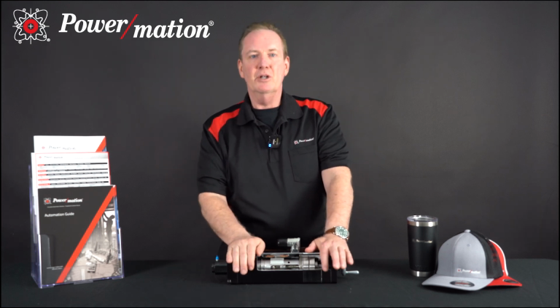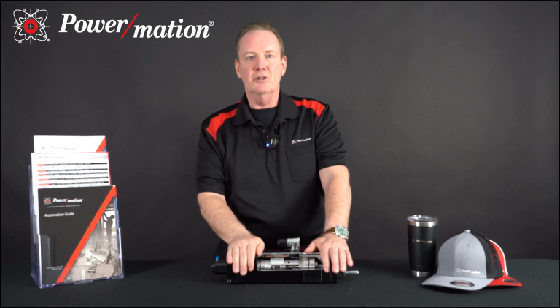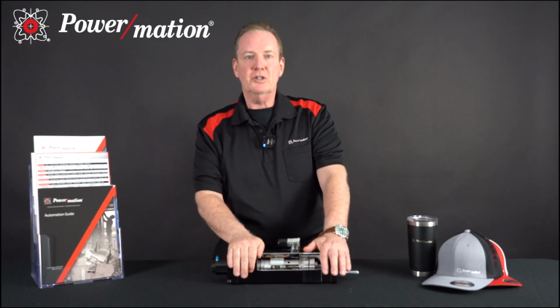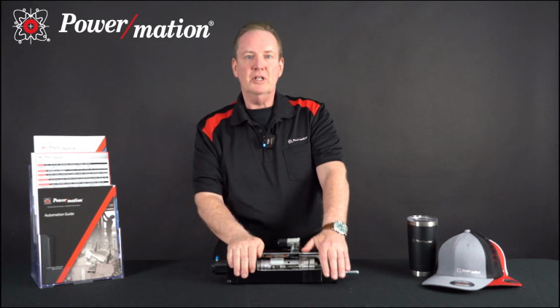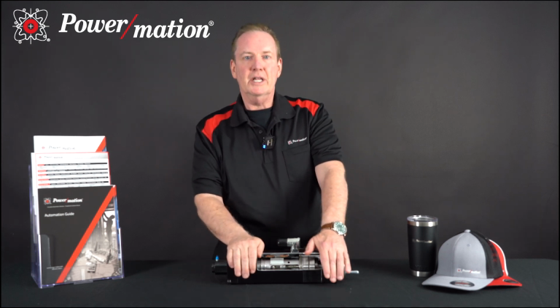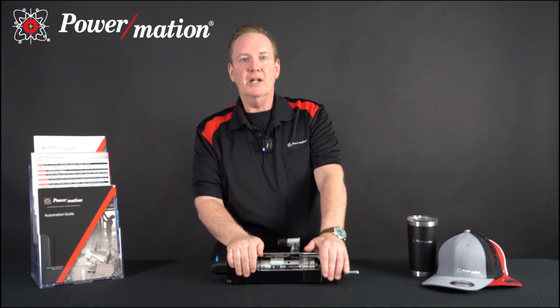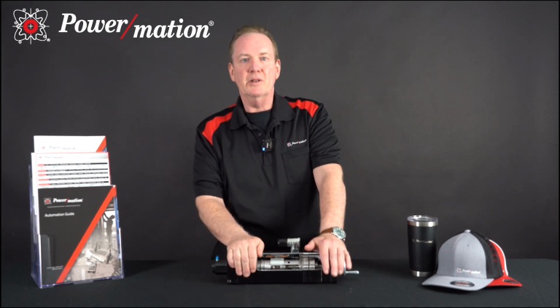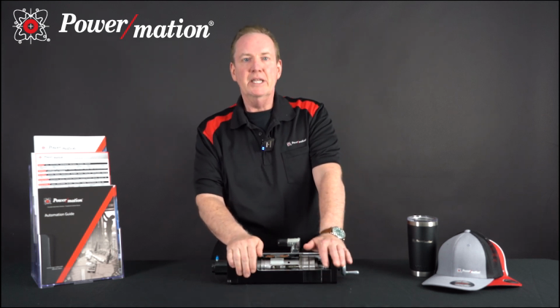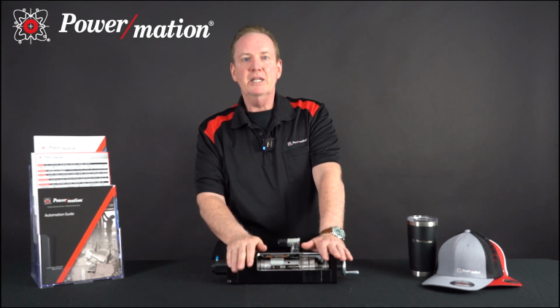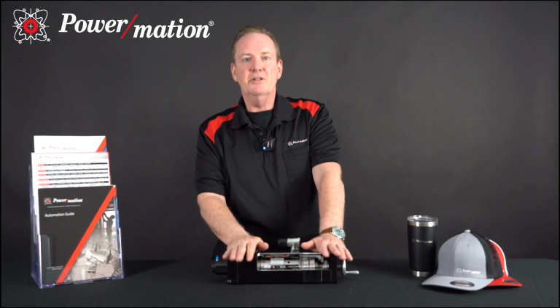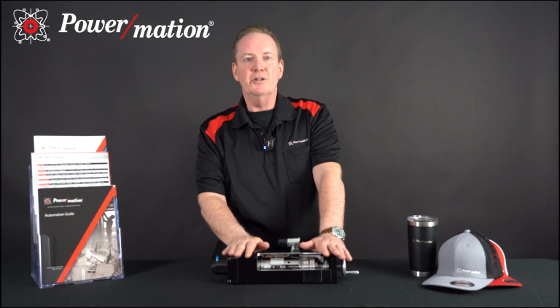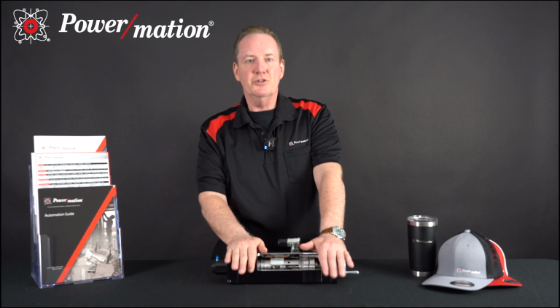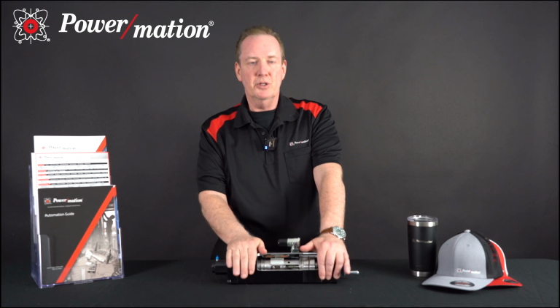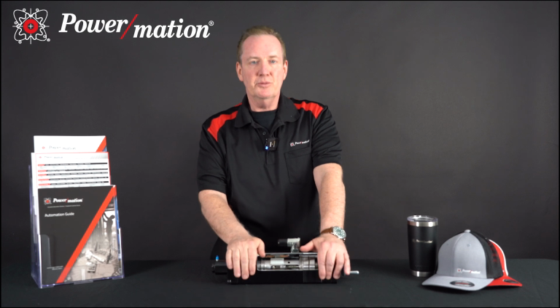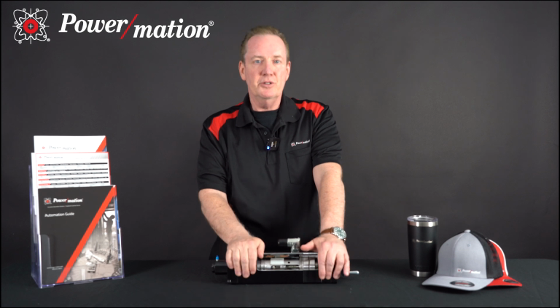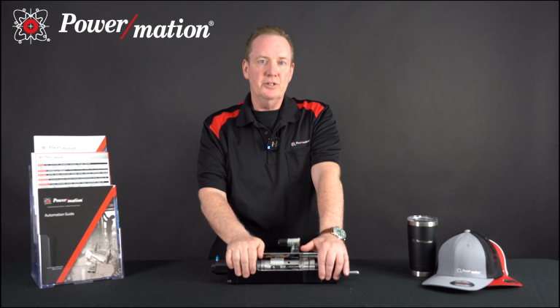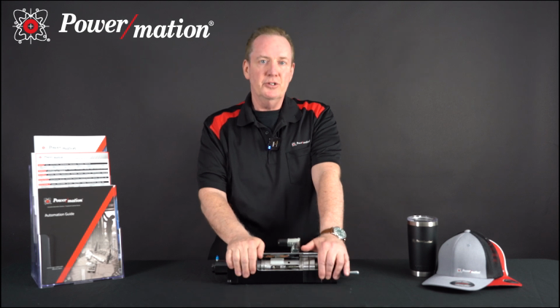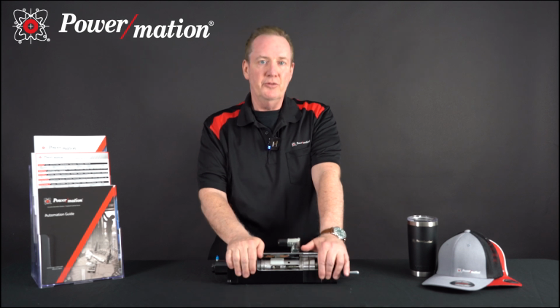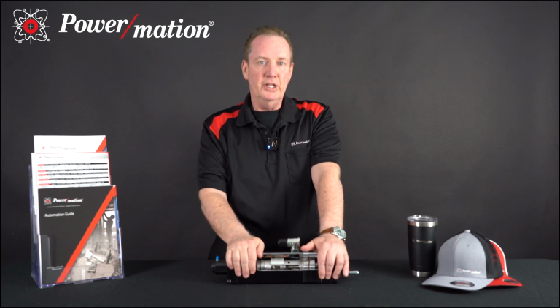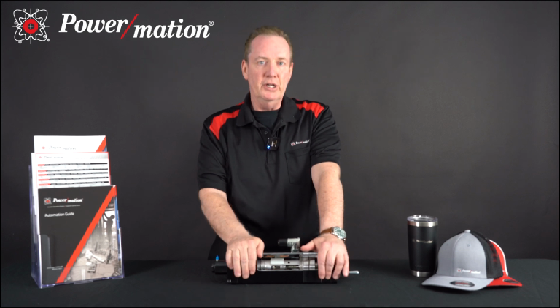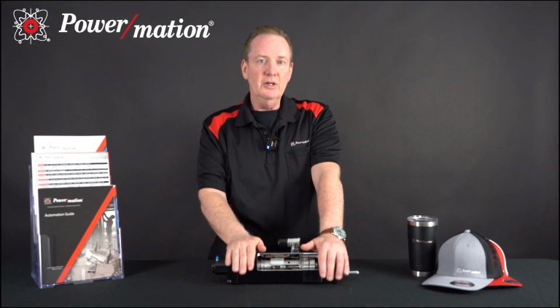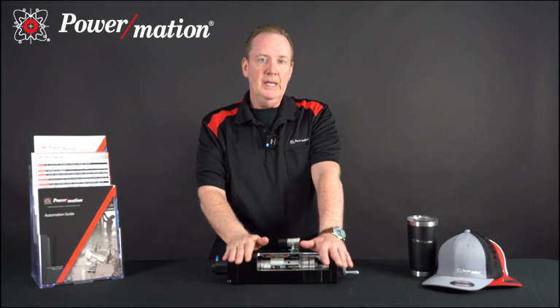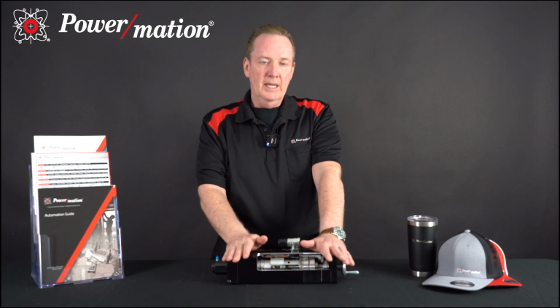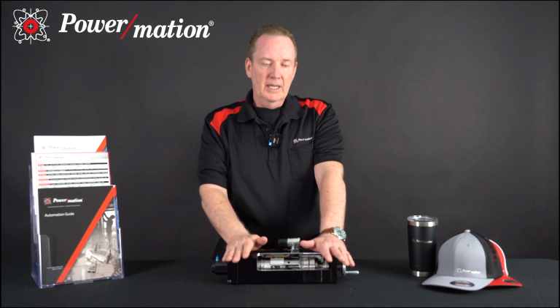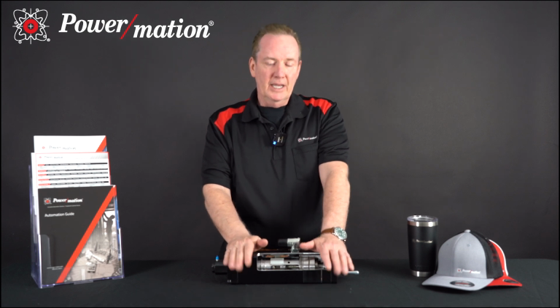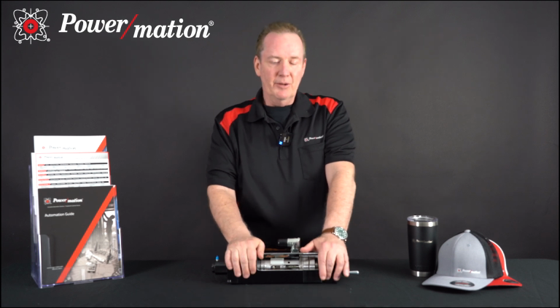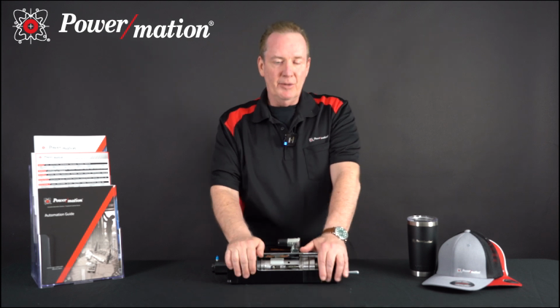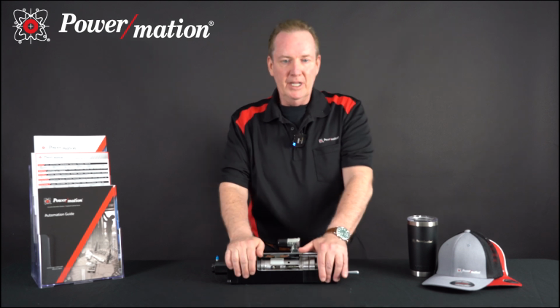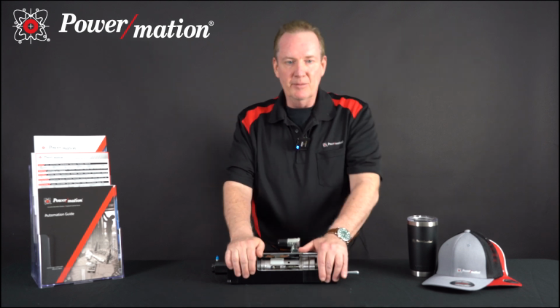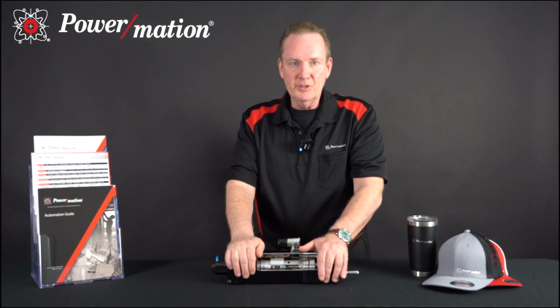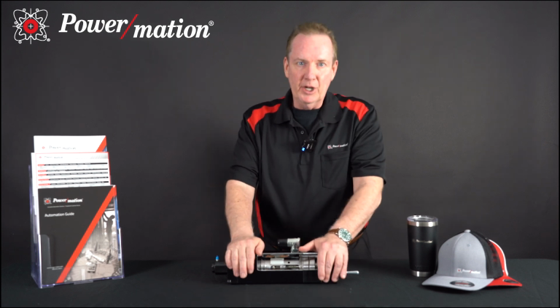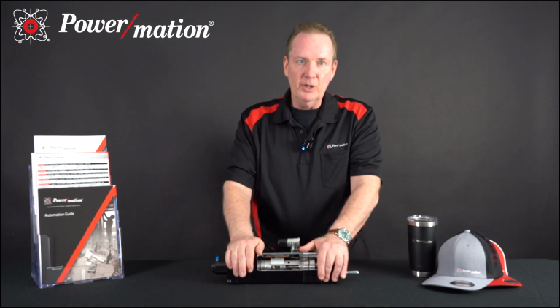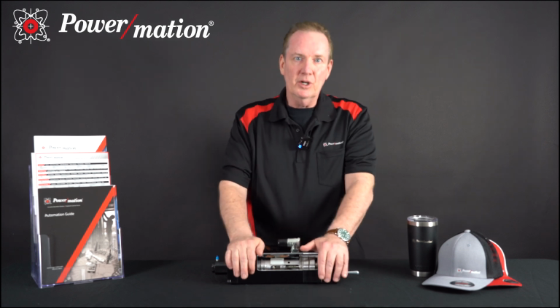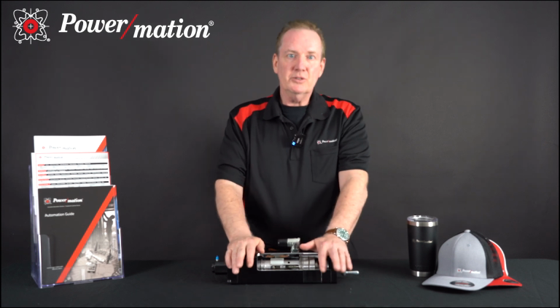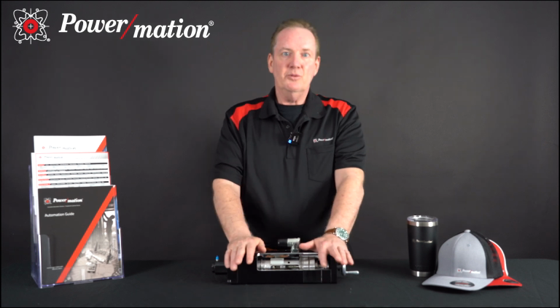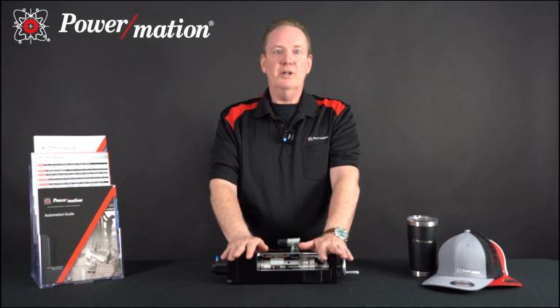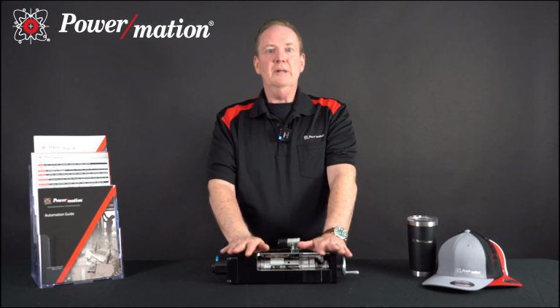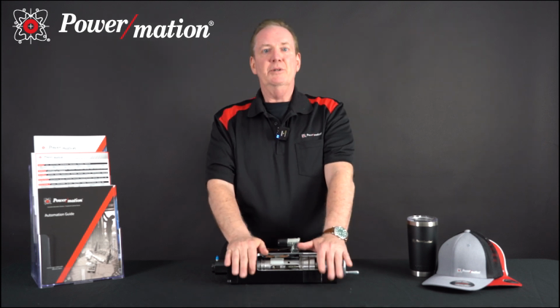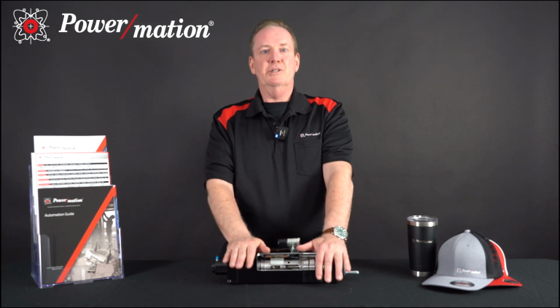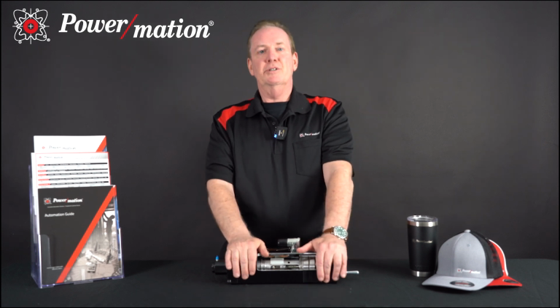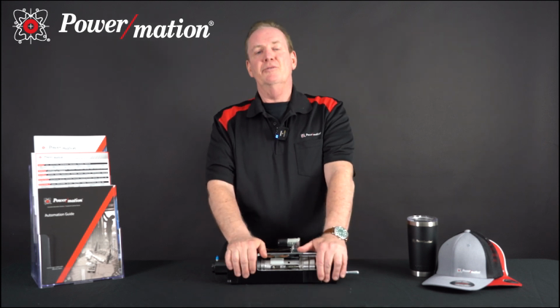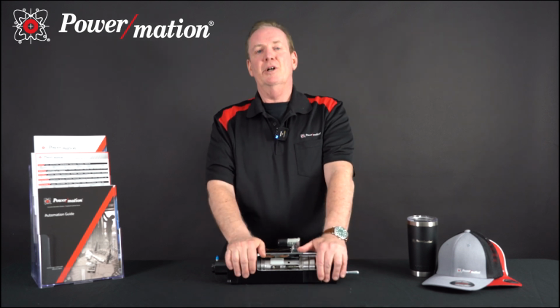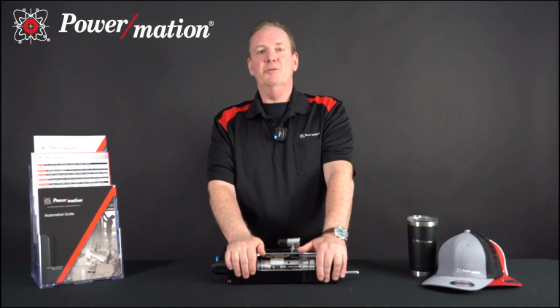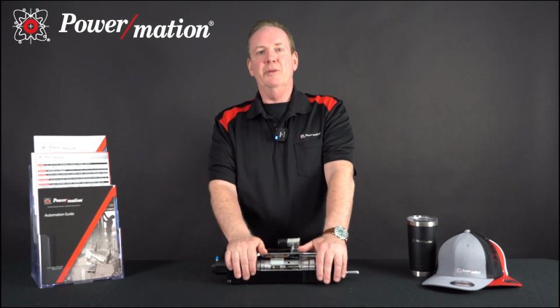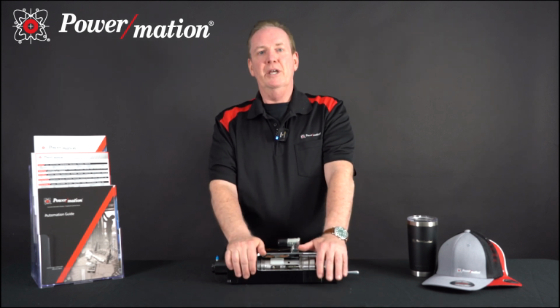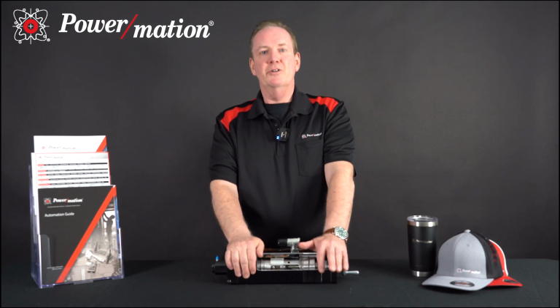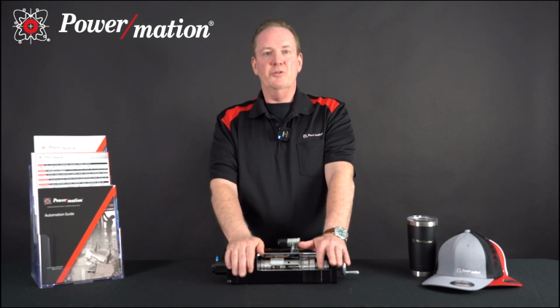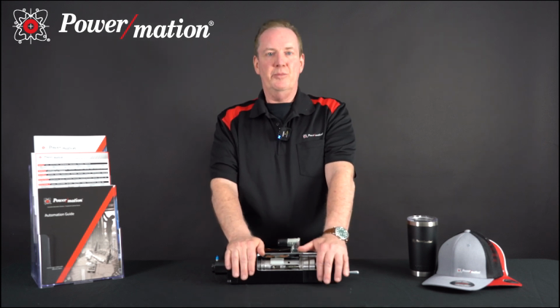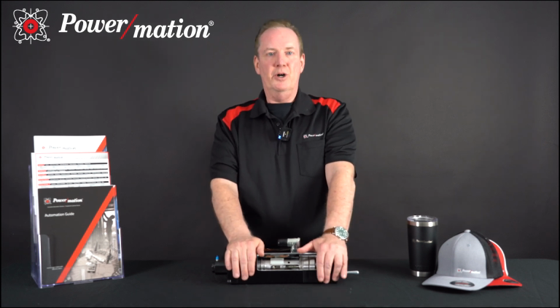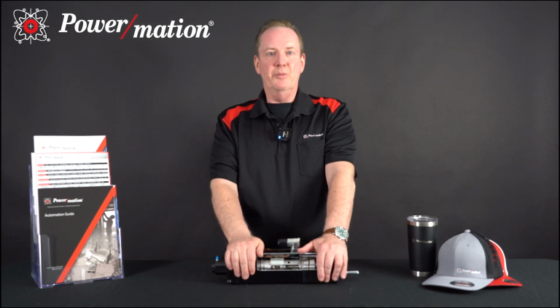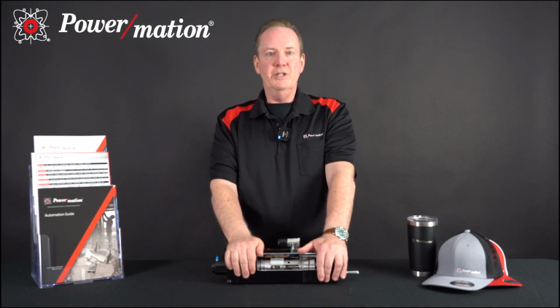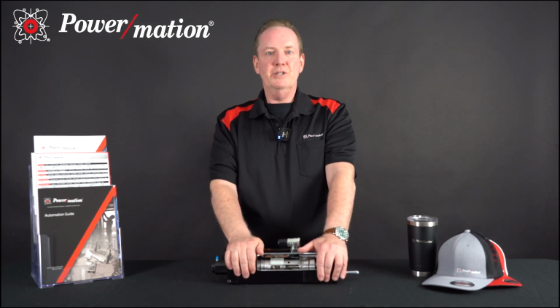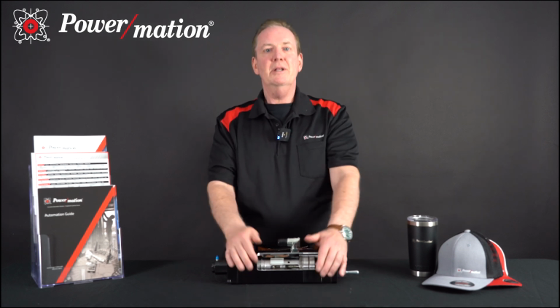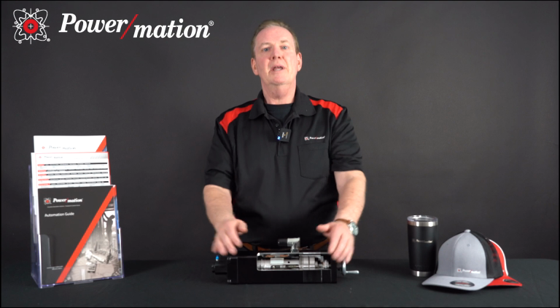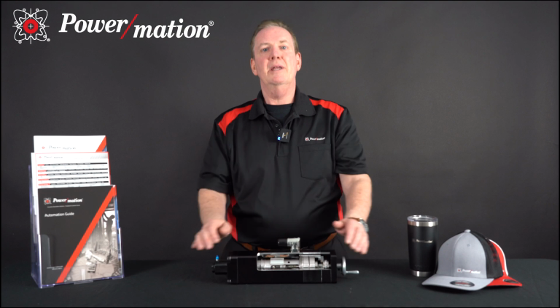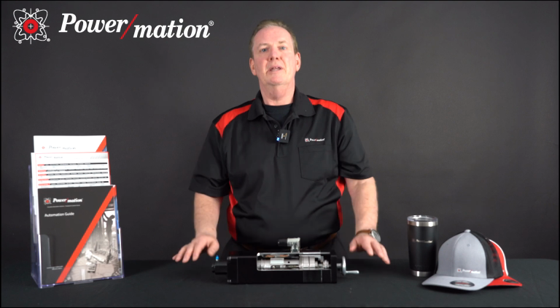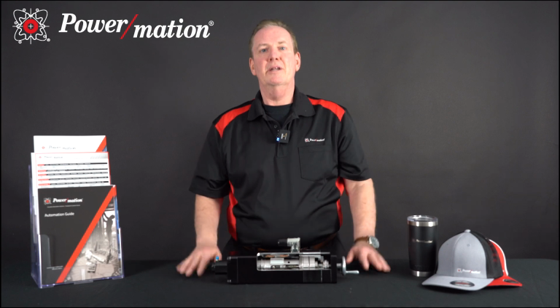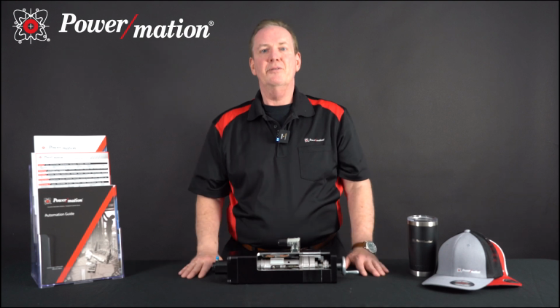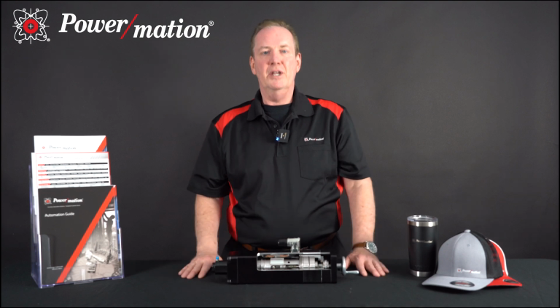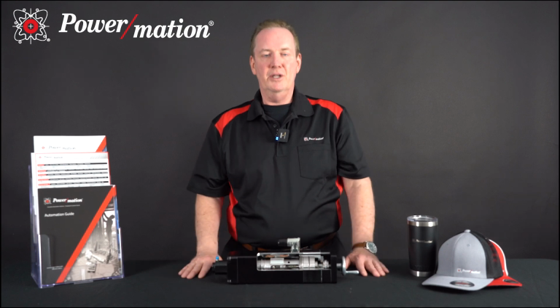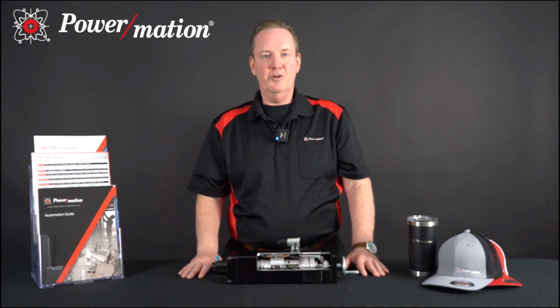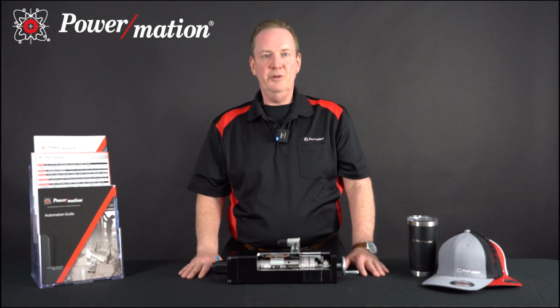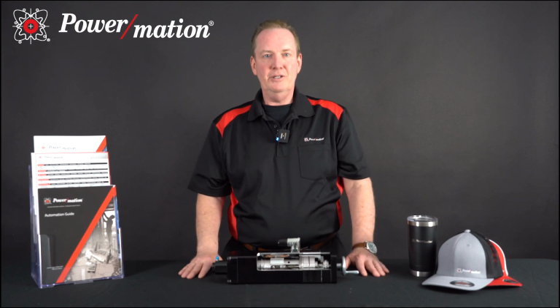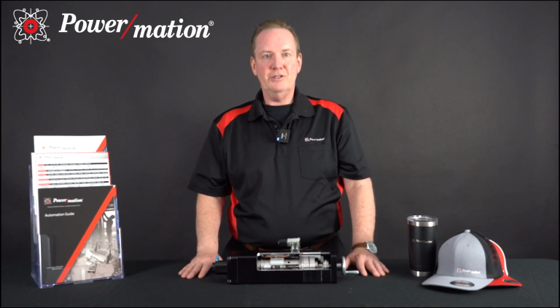You can also click on a link in the description to this video. Again, my name is Mike Westwater, Business Development Manager with Powermation, and thank you very much.